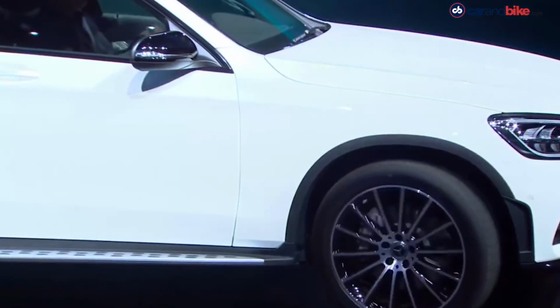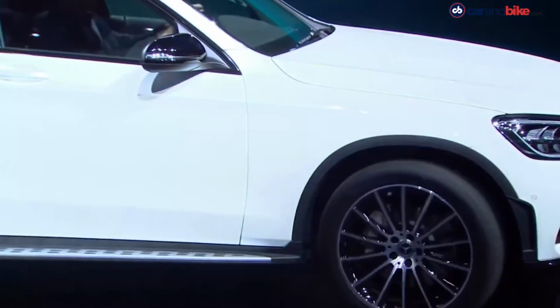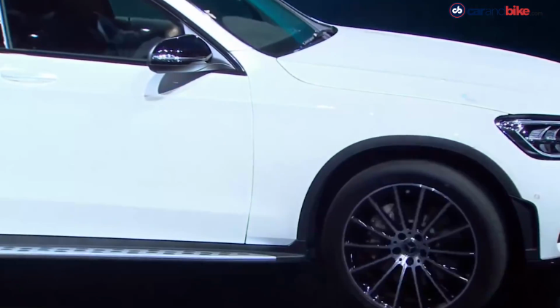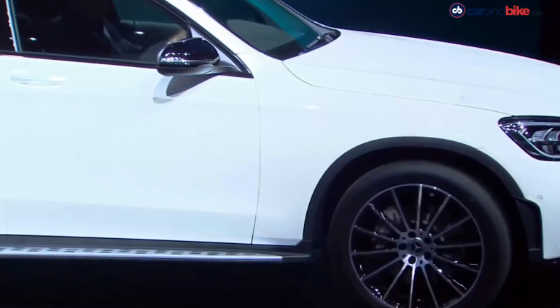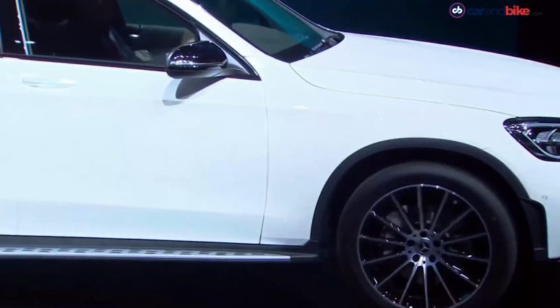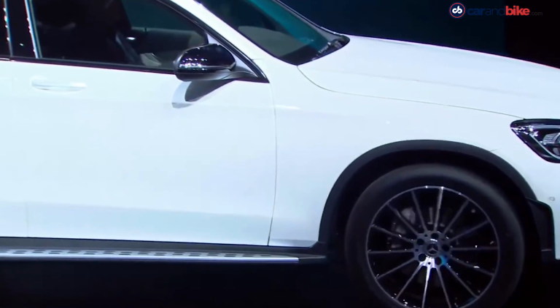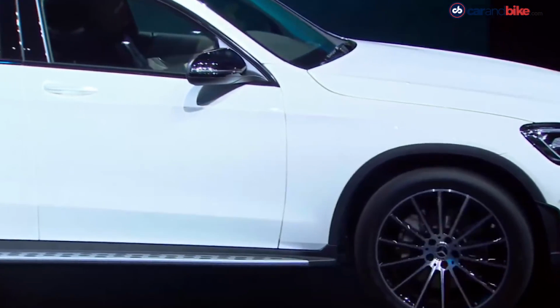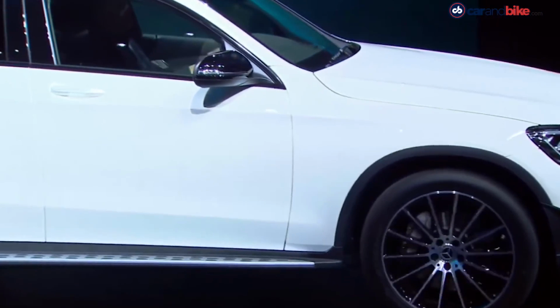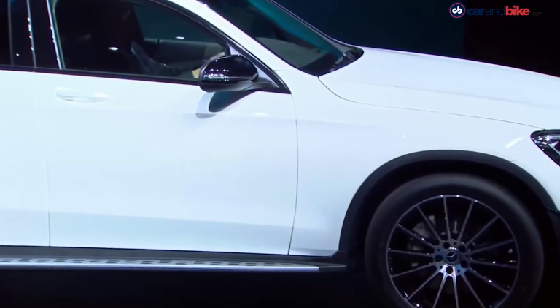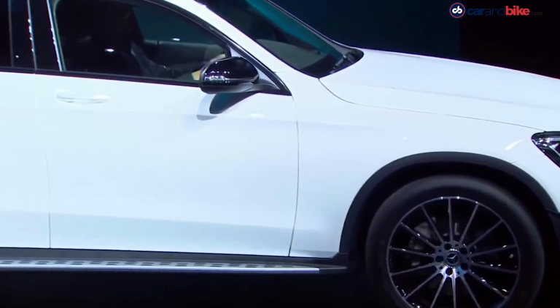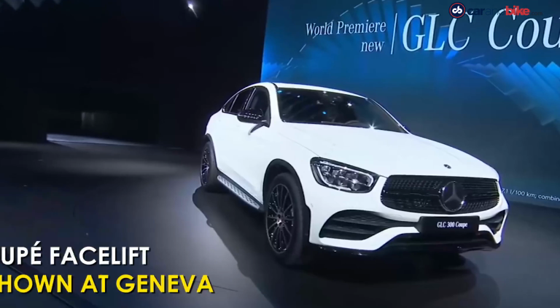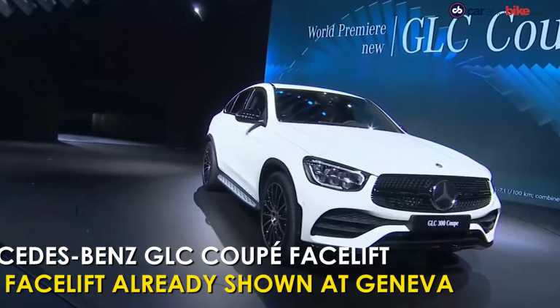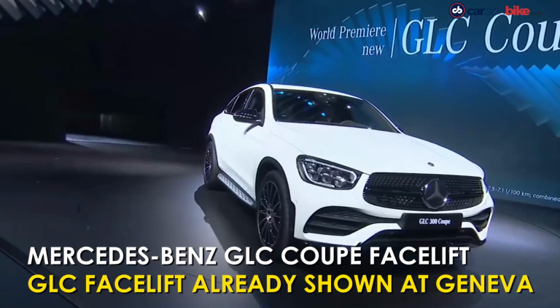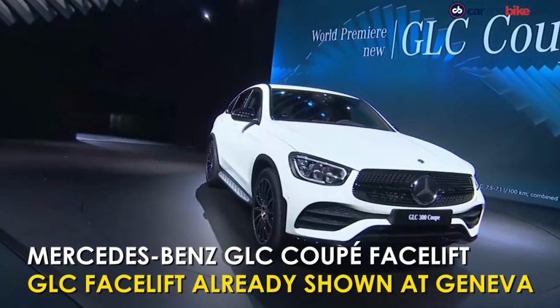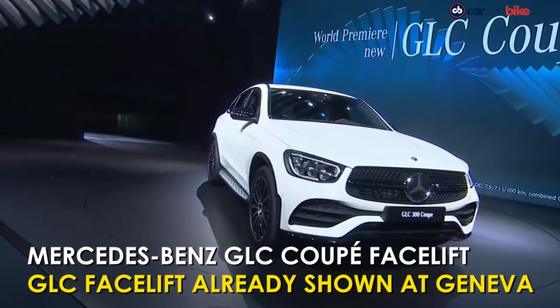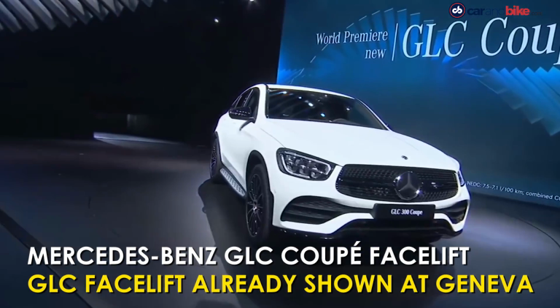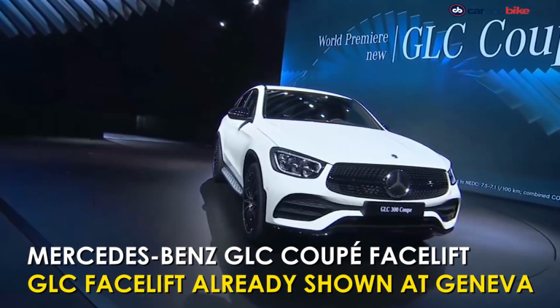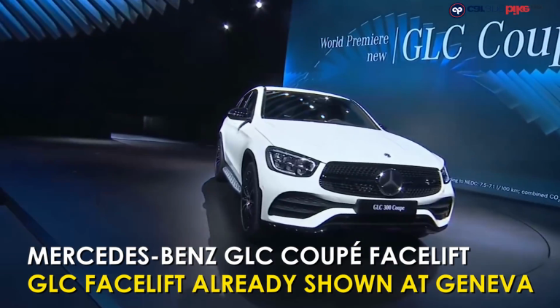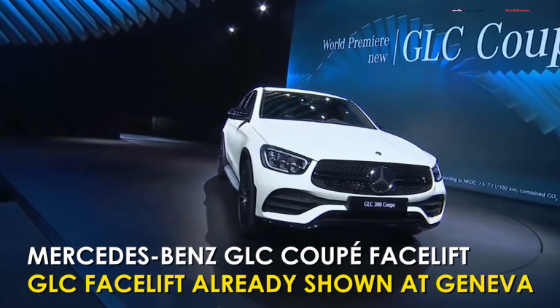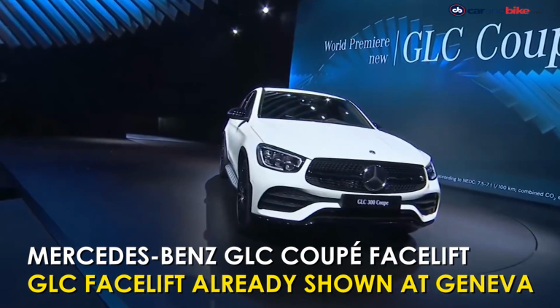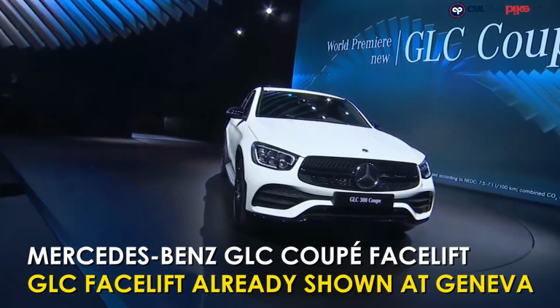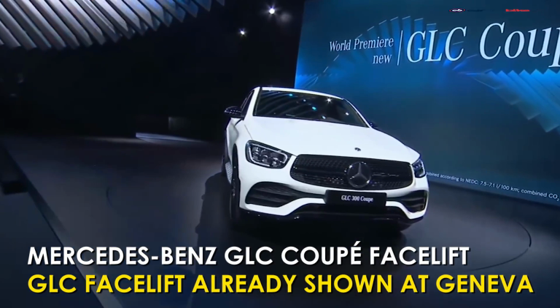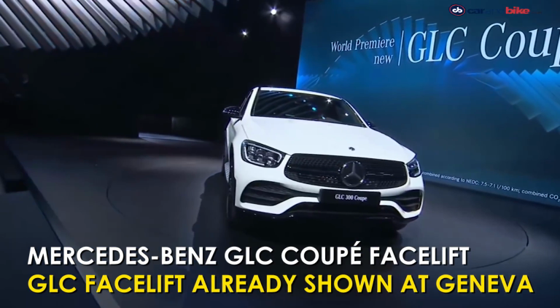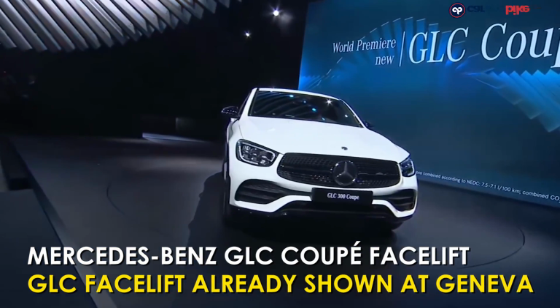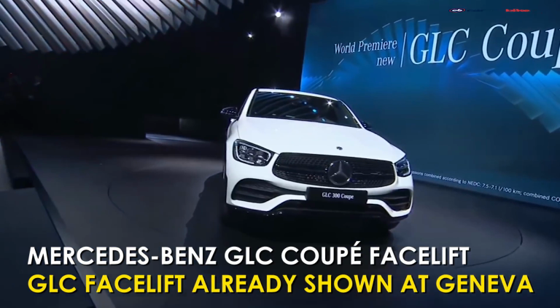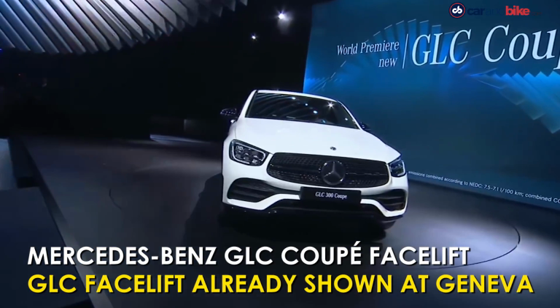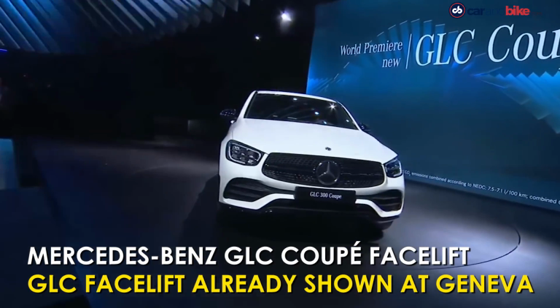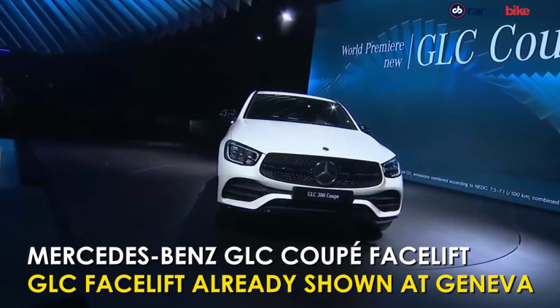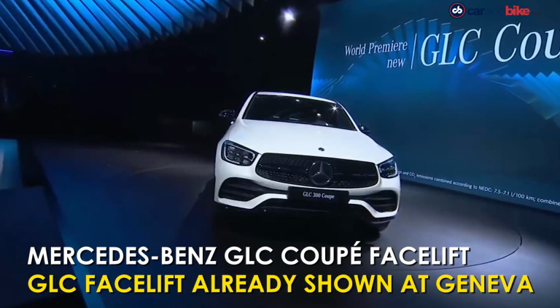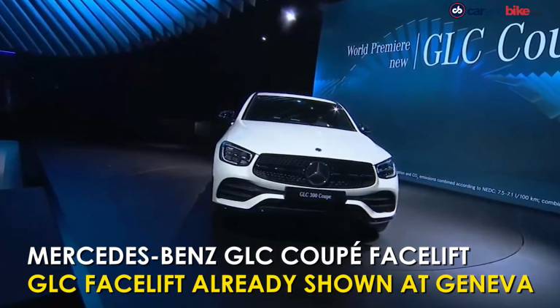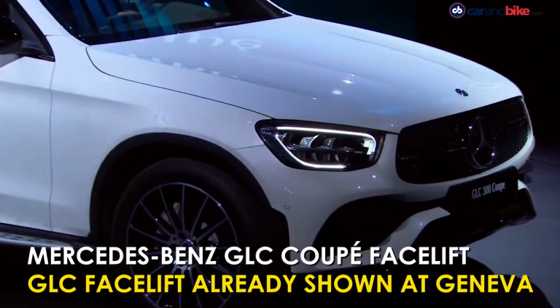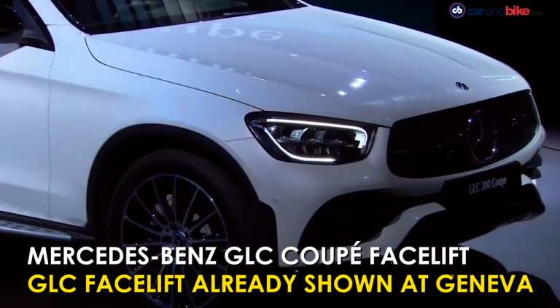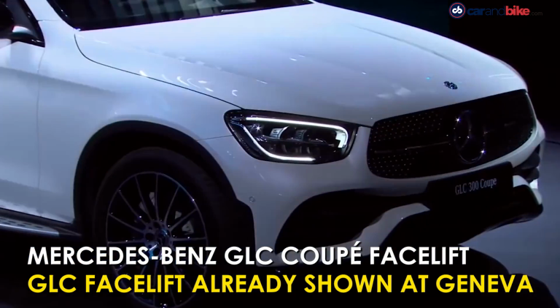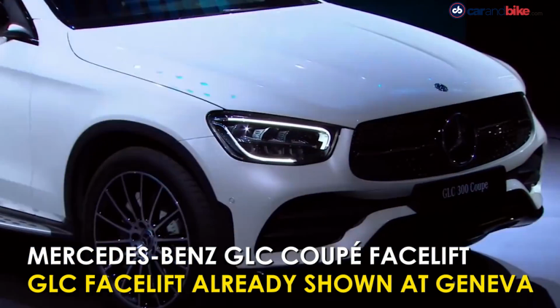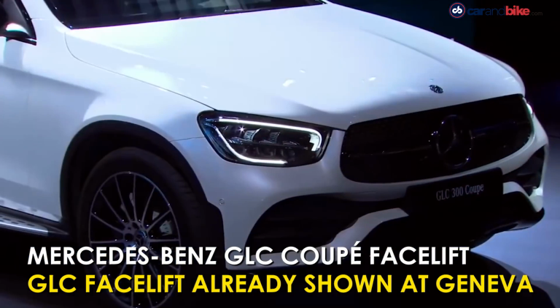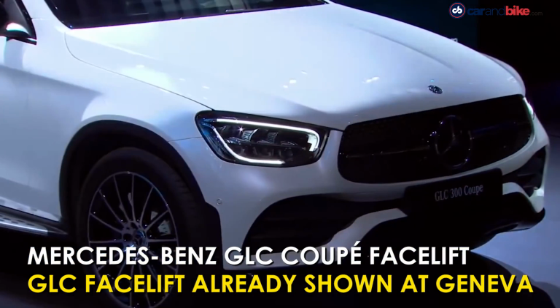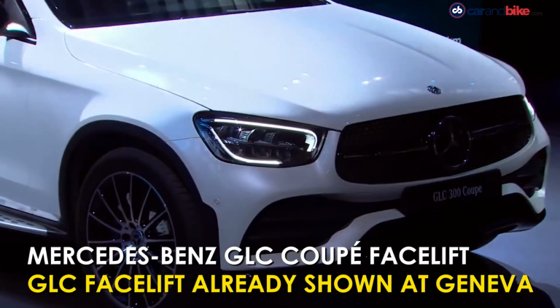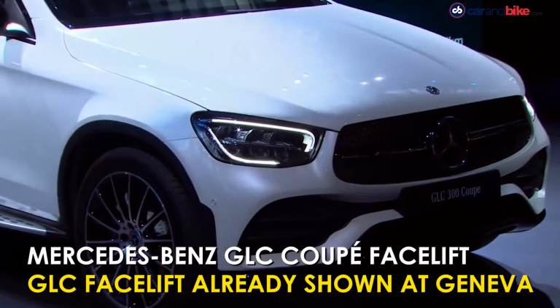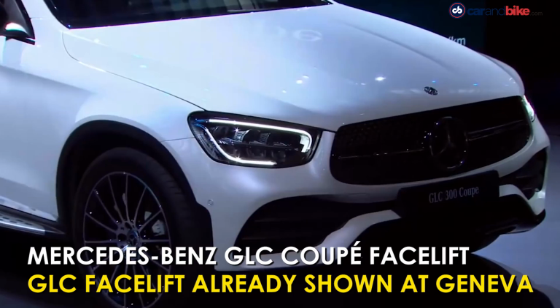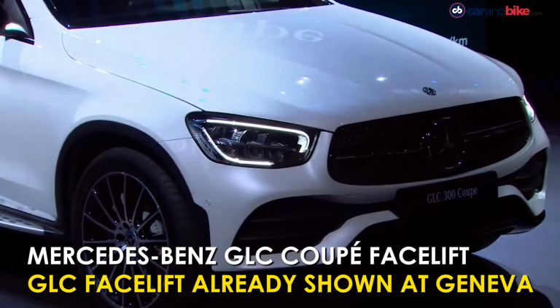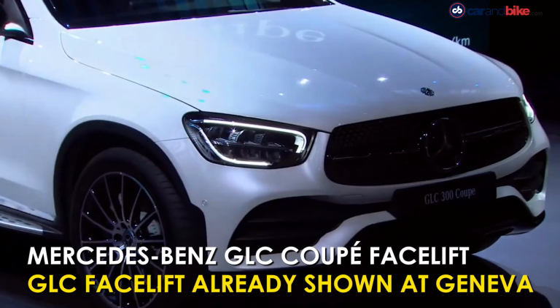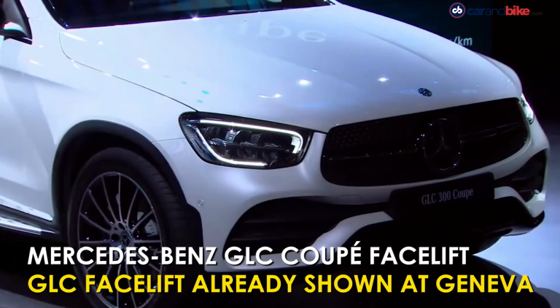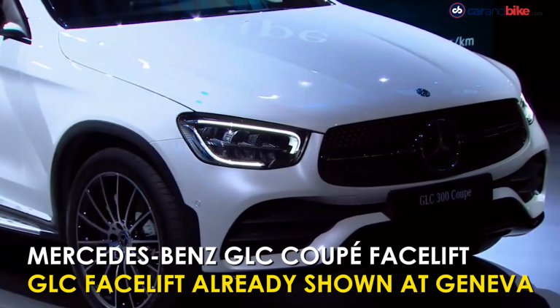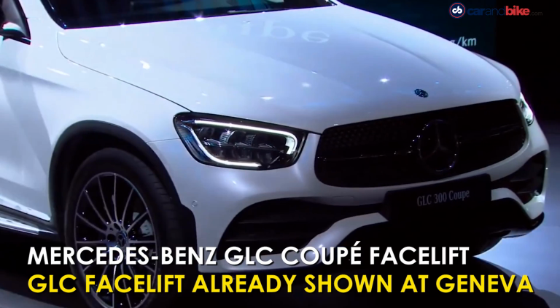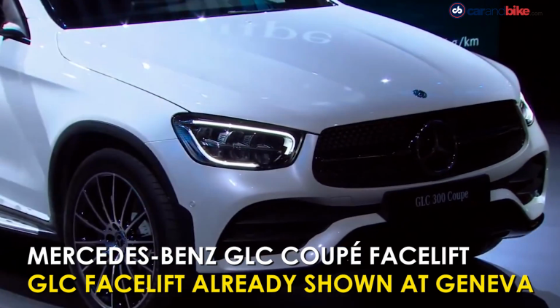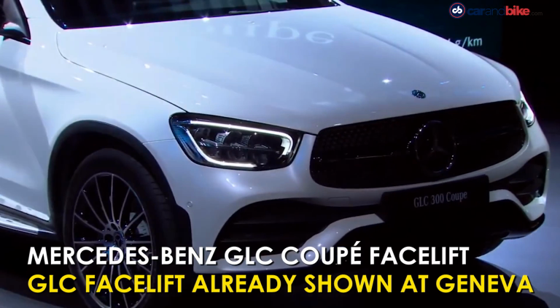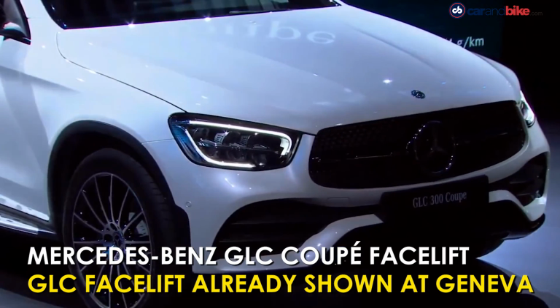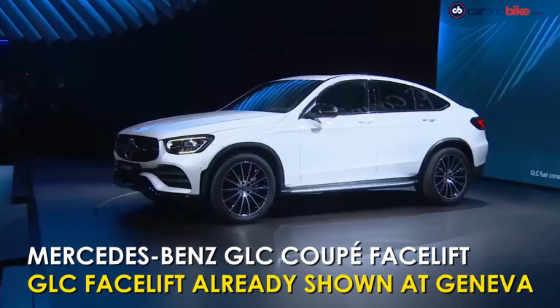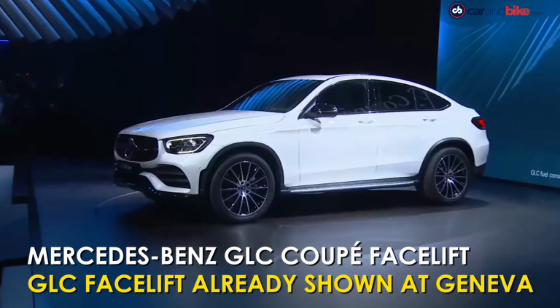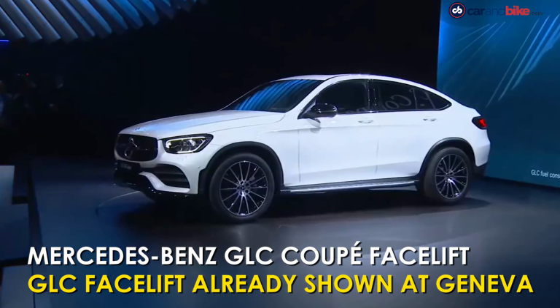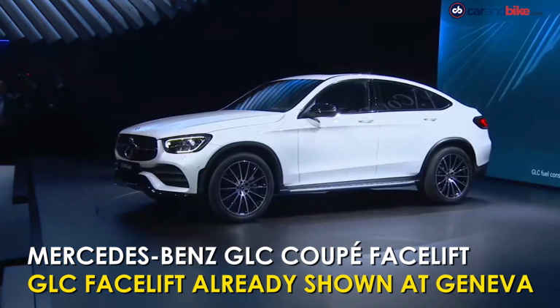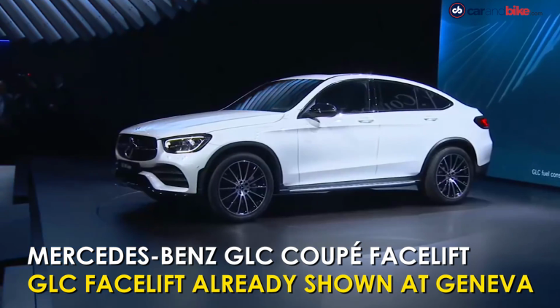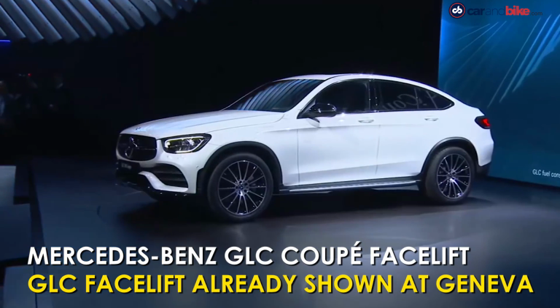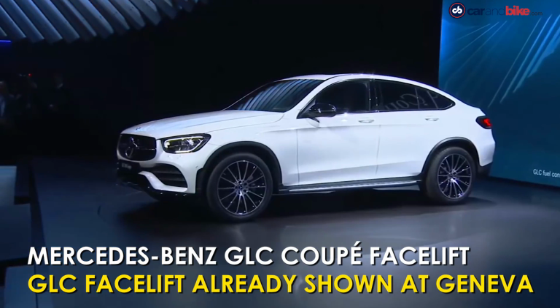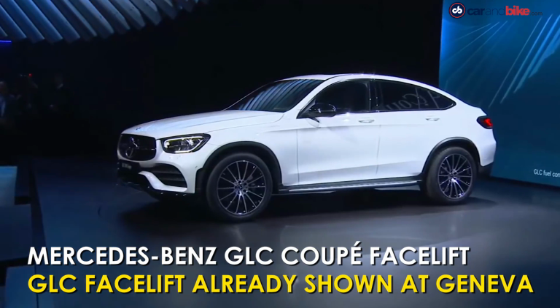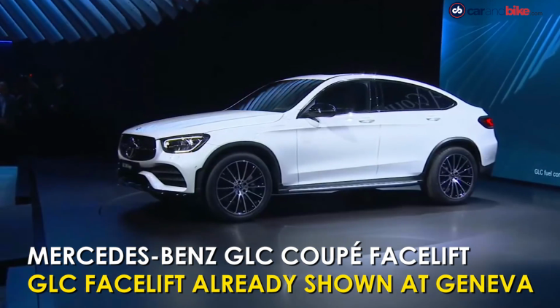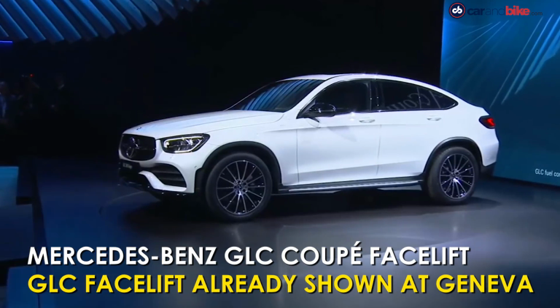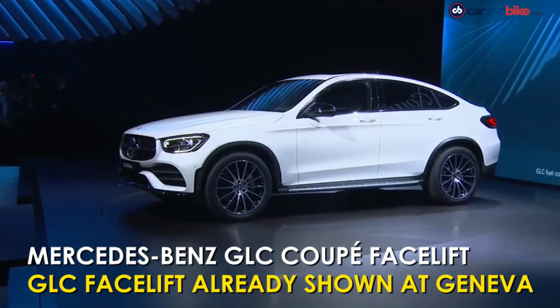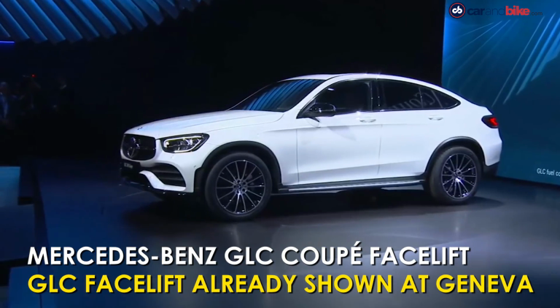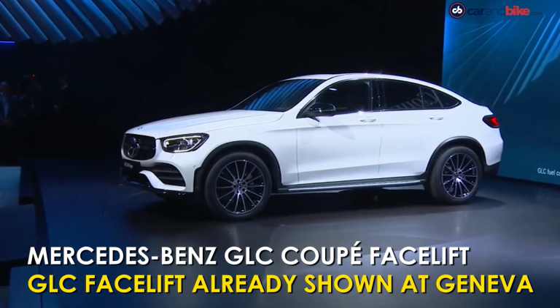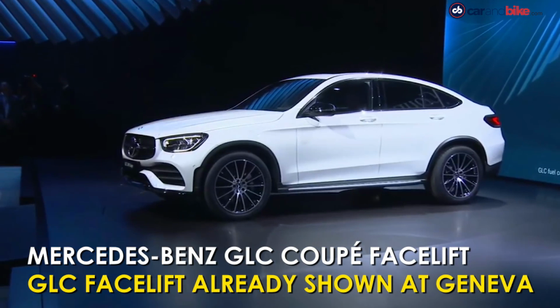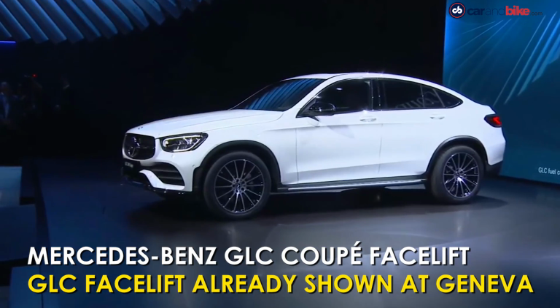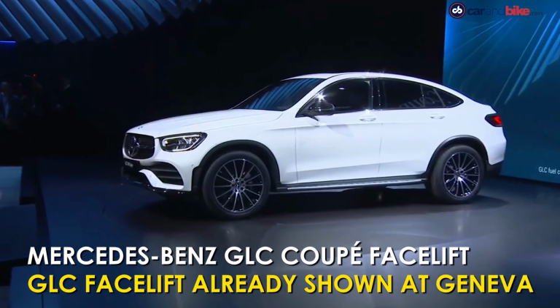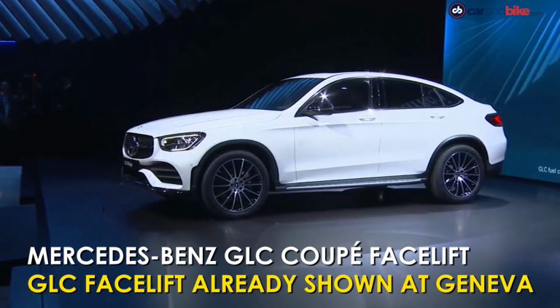The brand also showed us the facelifted GLC Coupe, after the regular GLC facelift was revealed last month in Geneva.